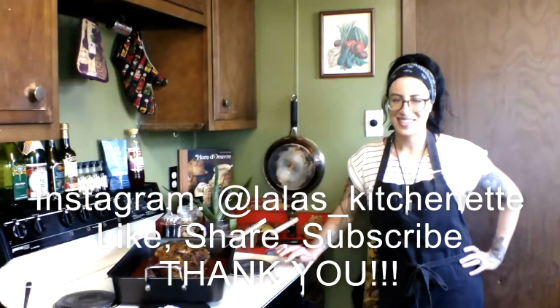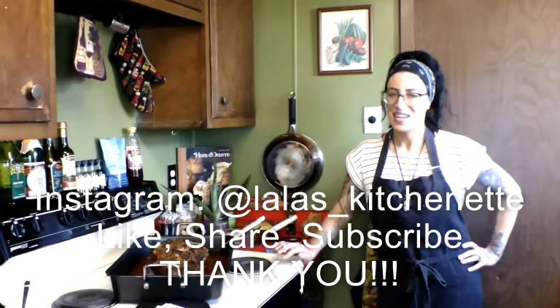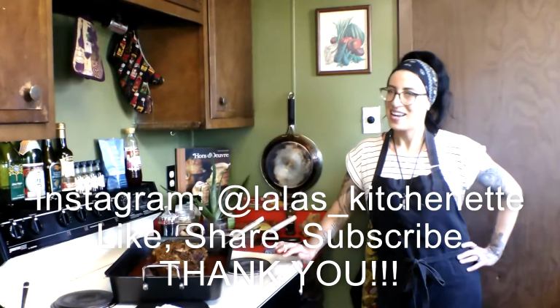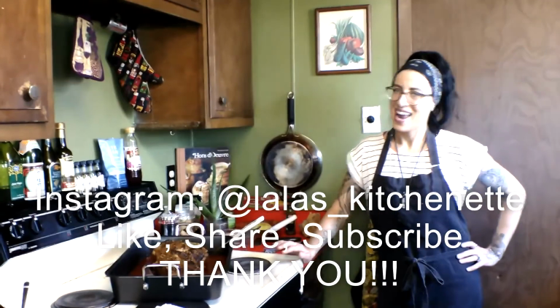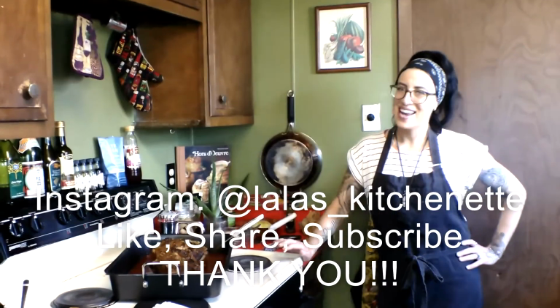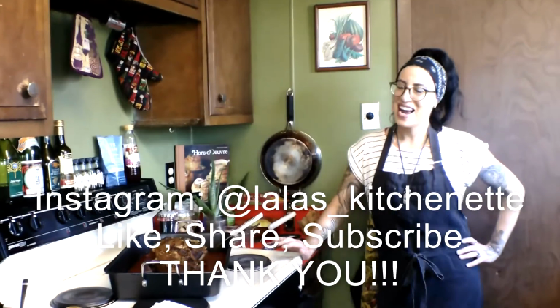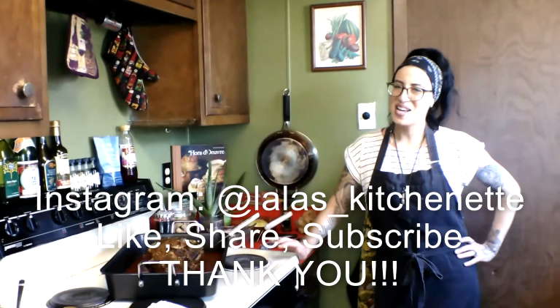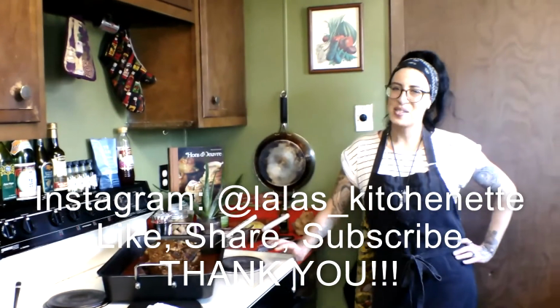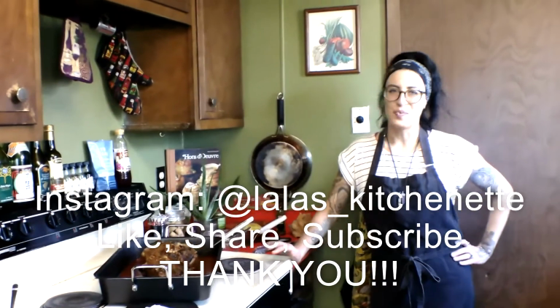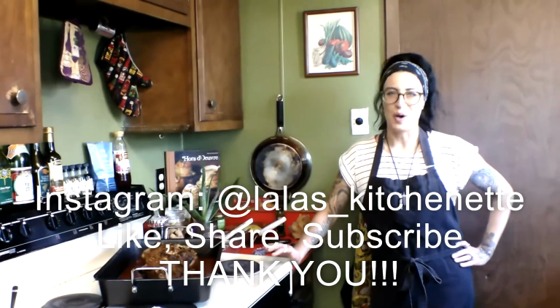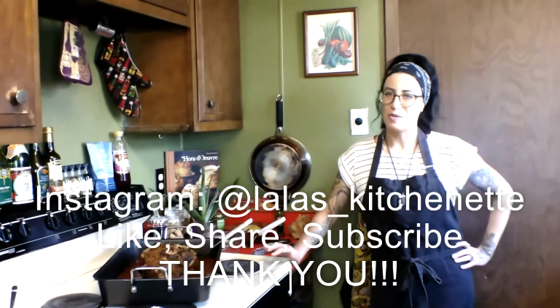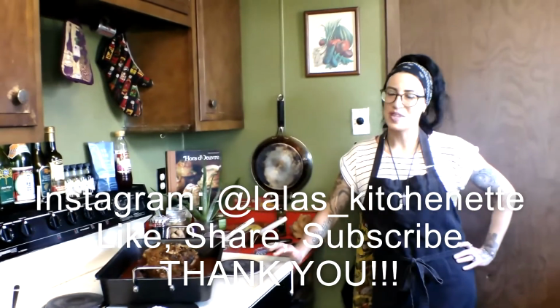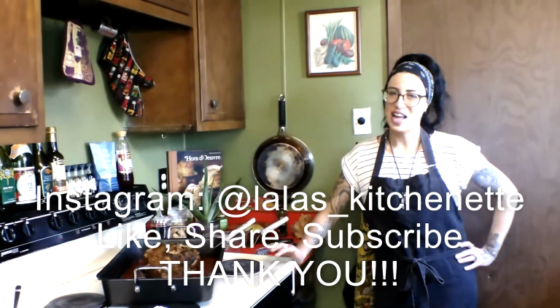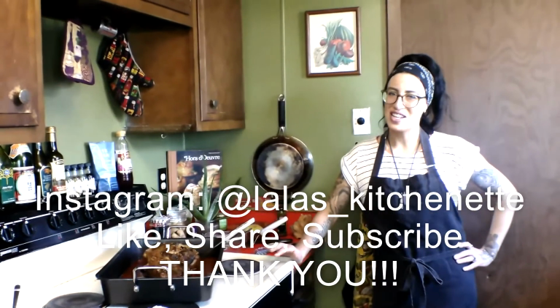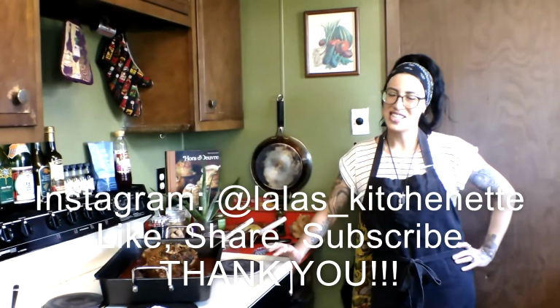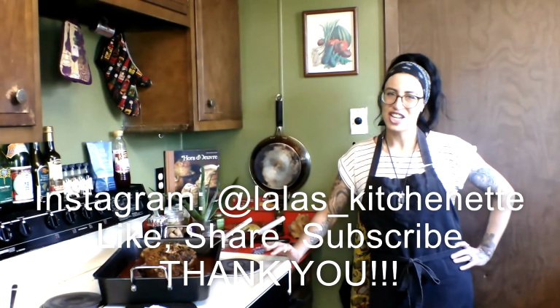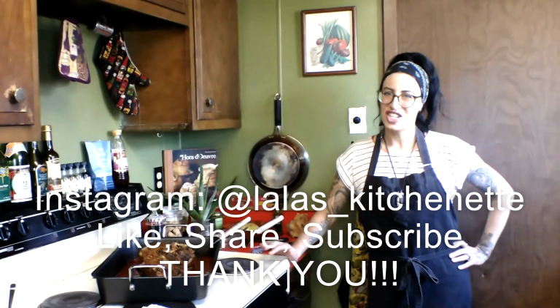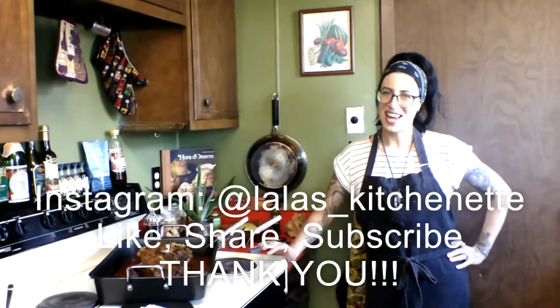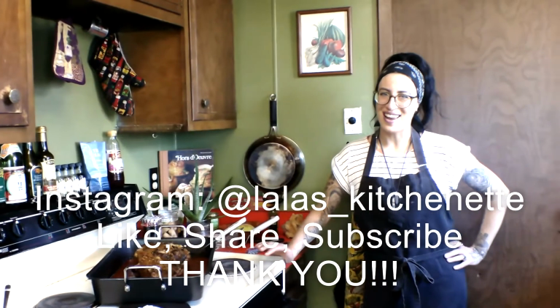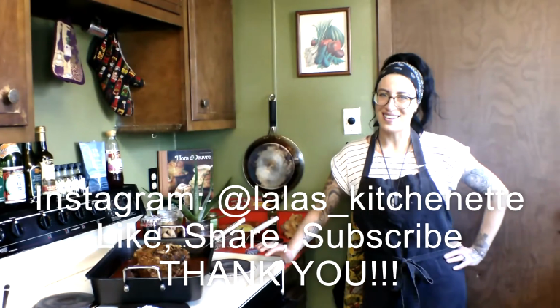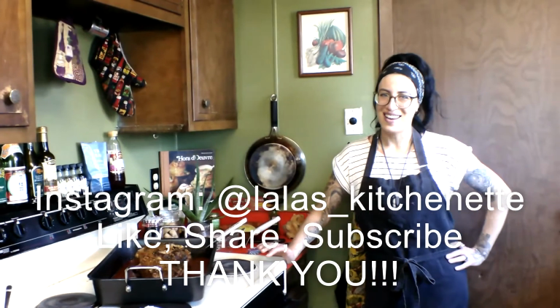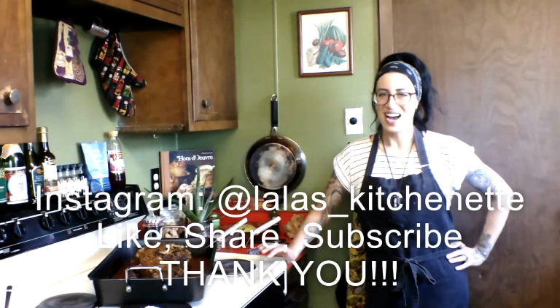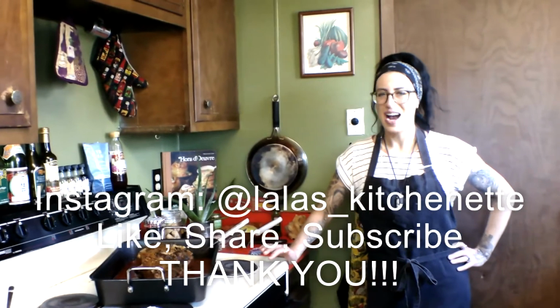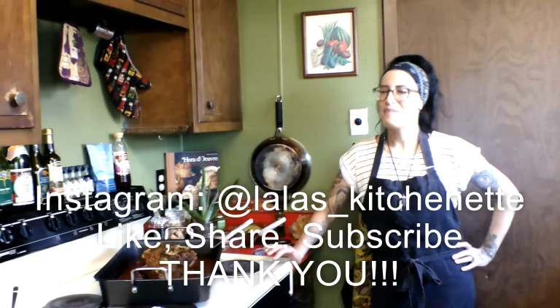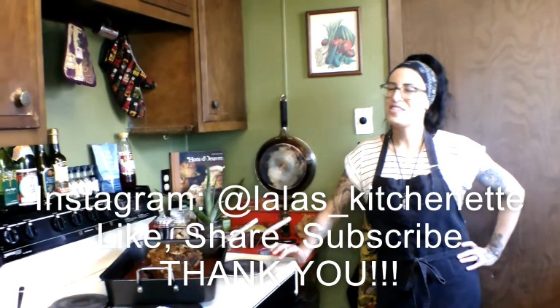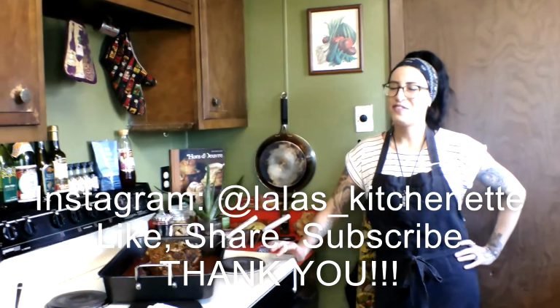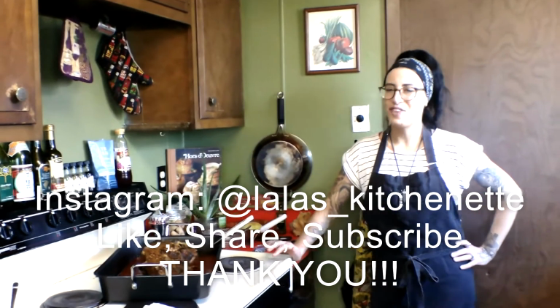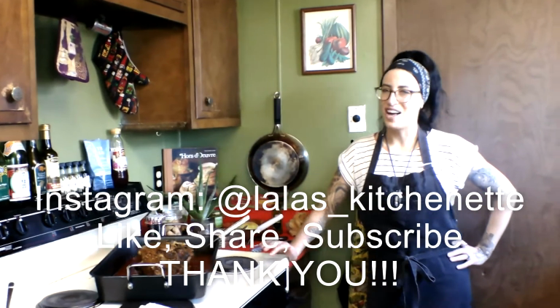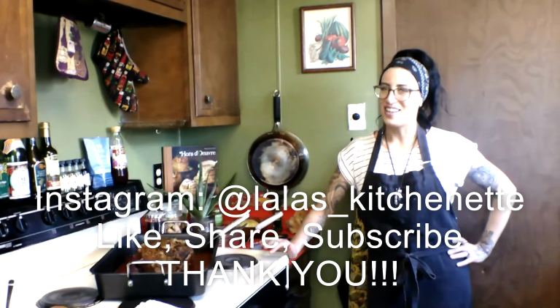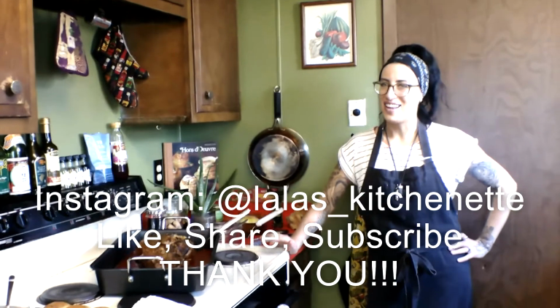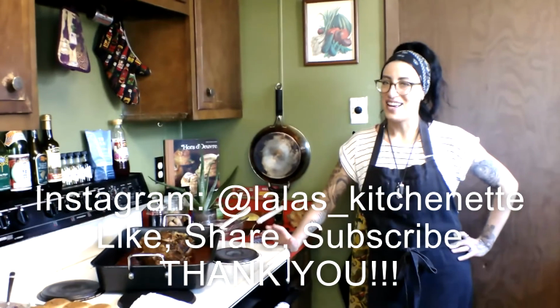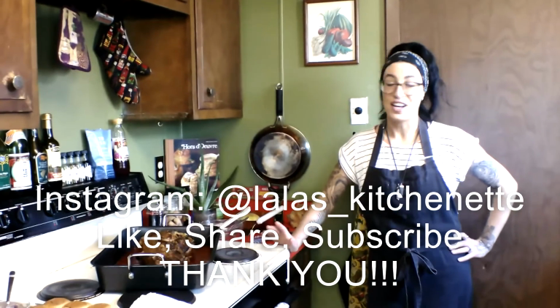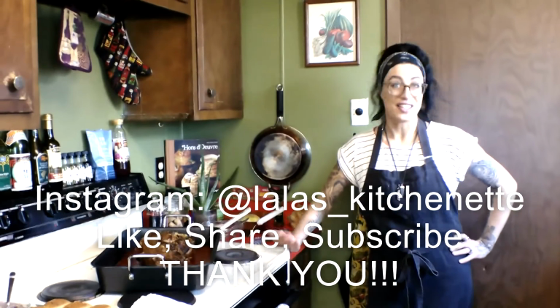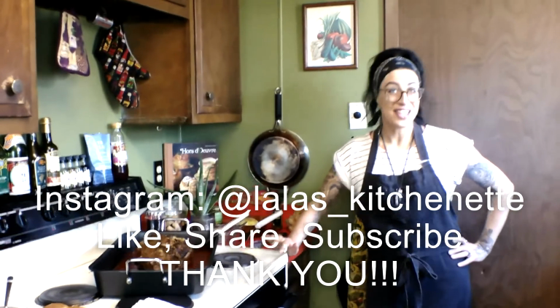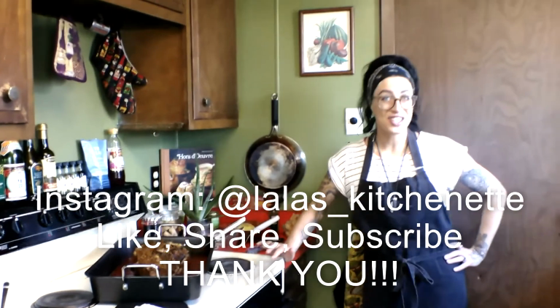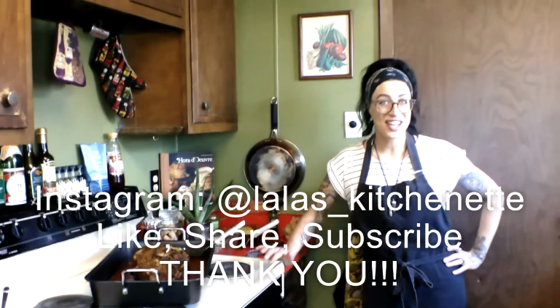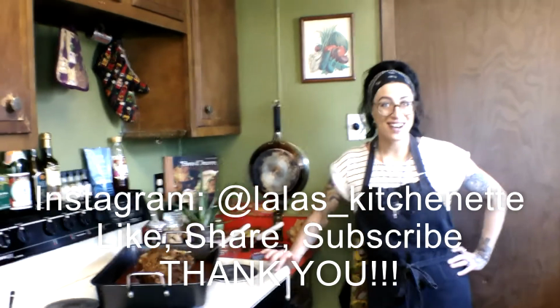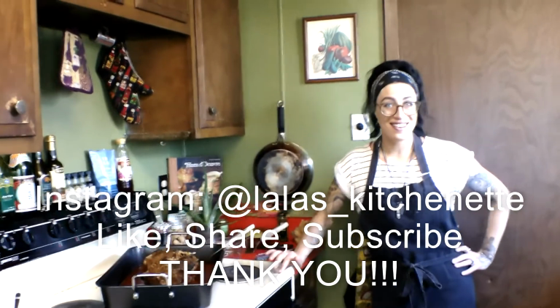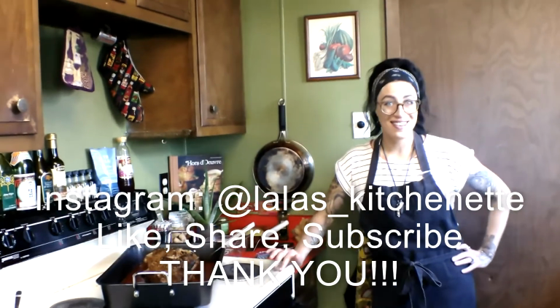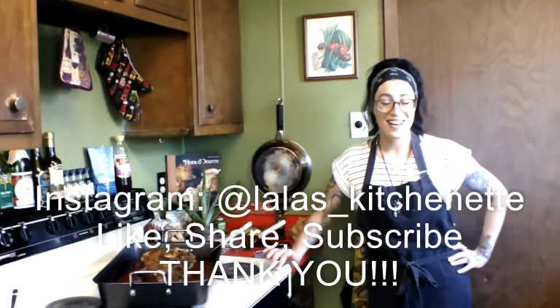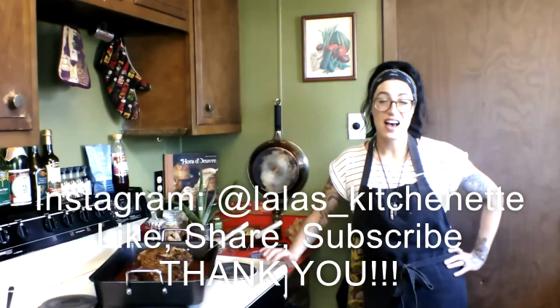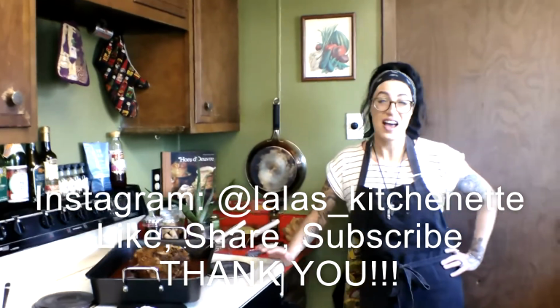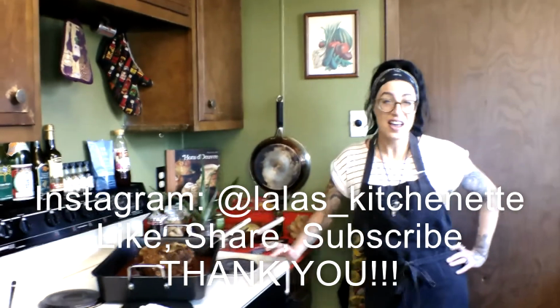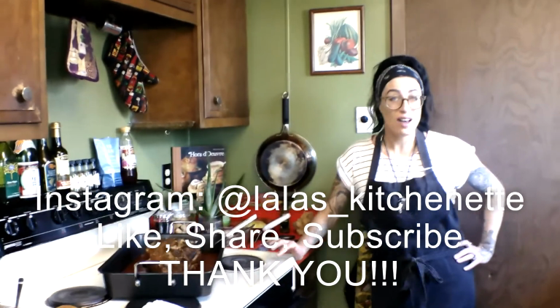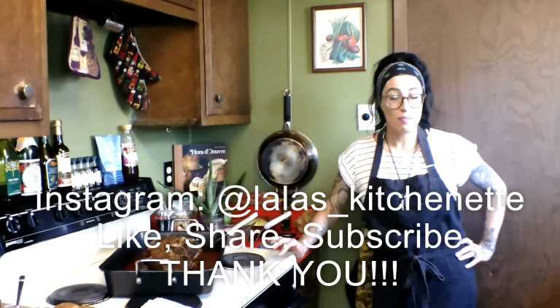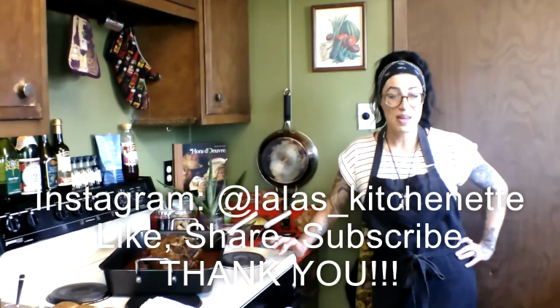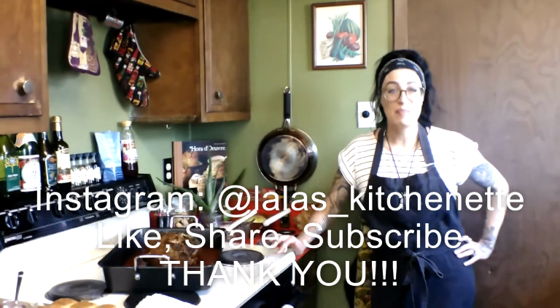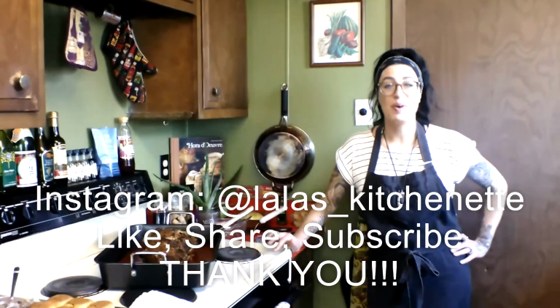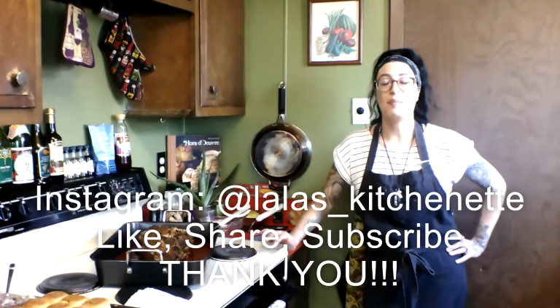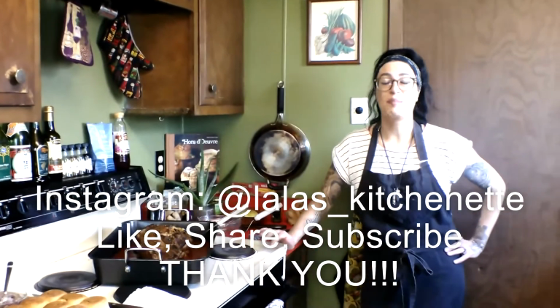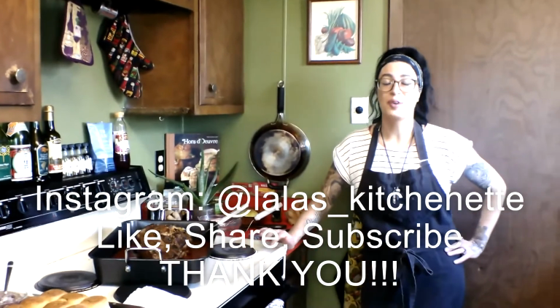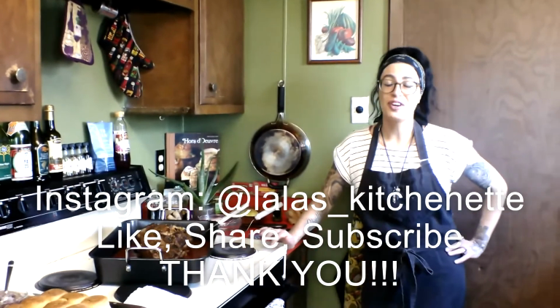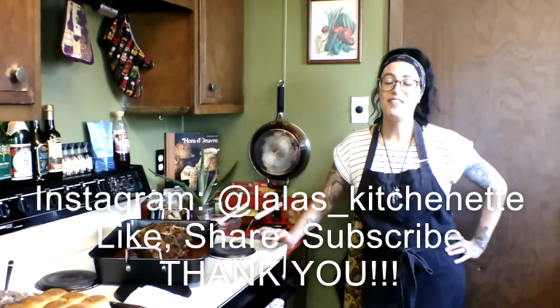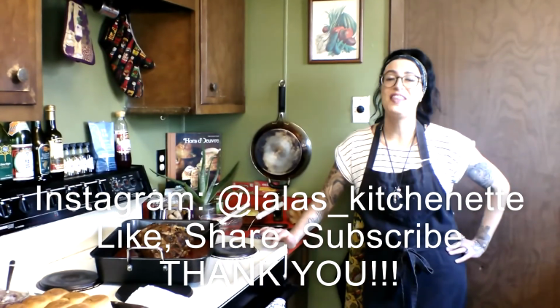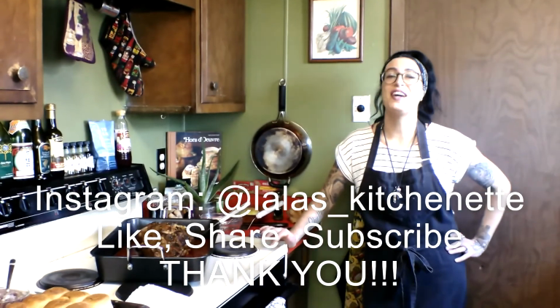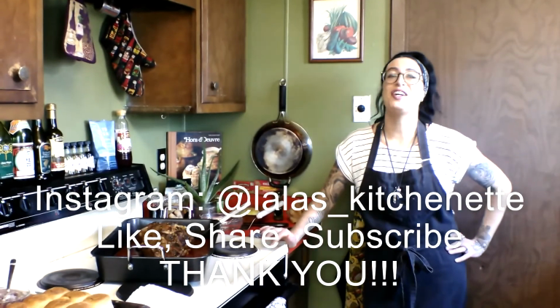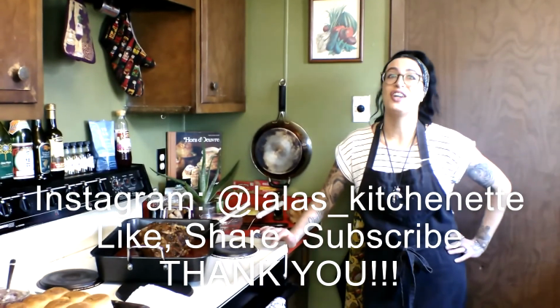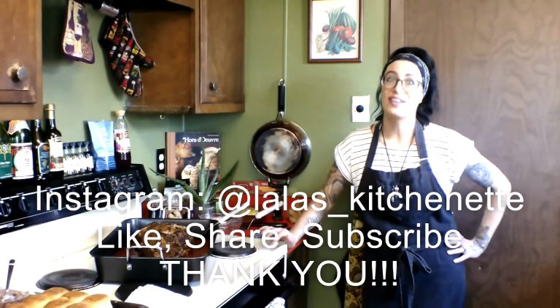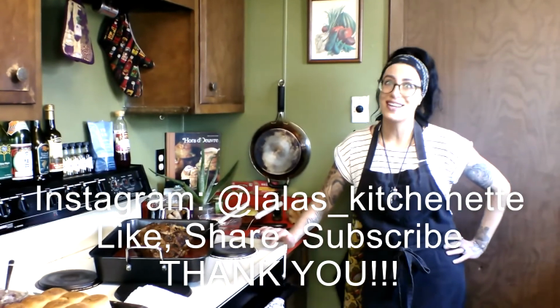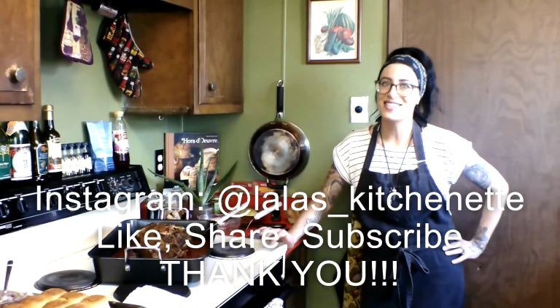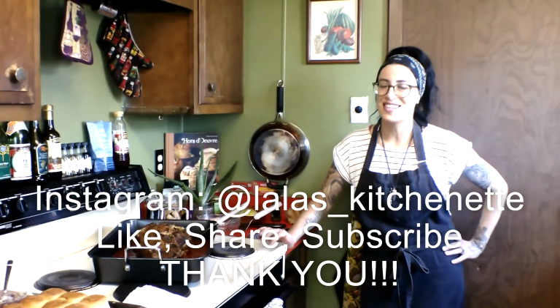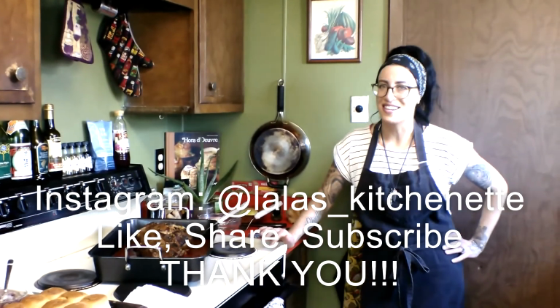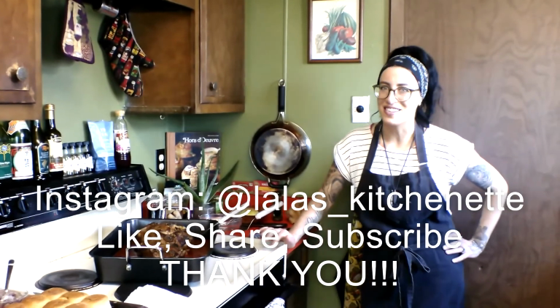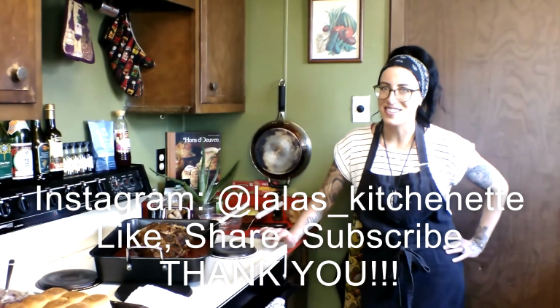Hey guys, welcome to Lala's Kitchenette. I'm Chef Lala, and on this channel I help people improve their cooking skills.